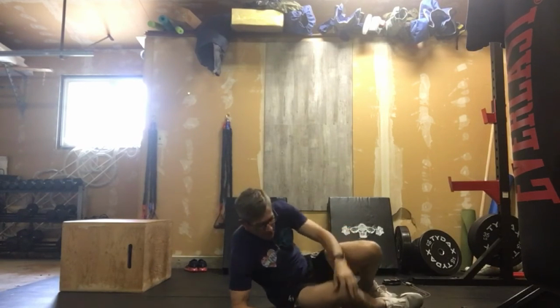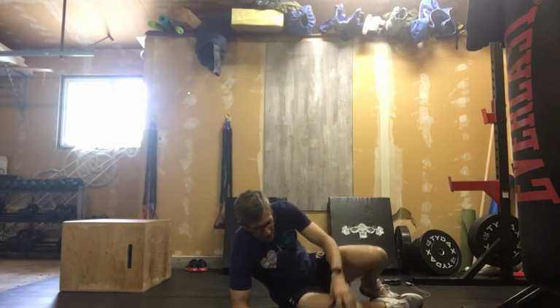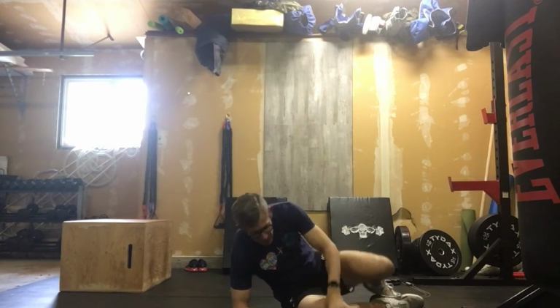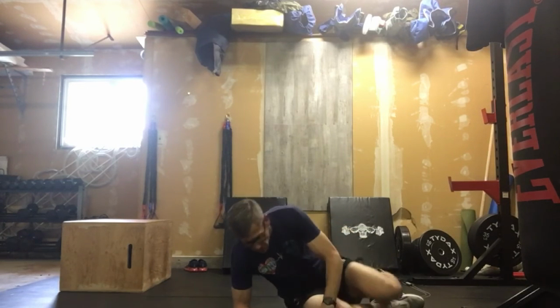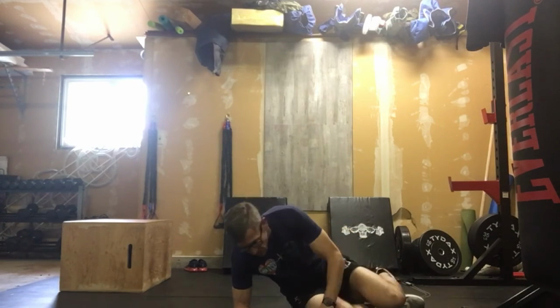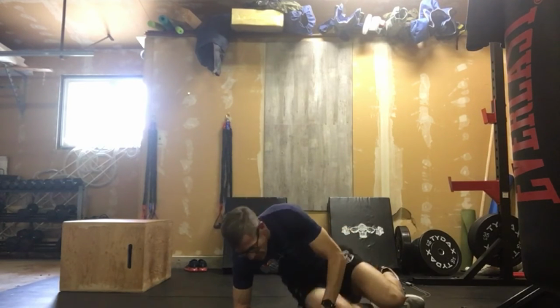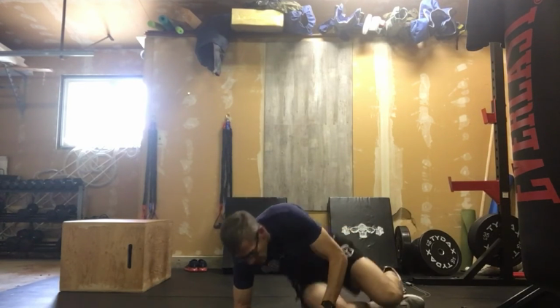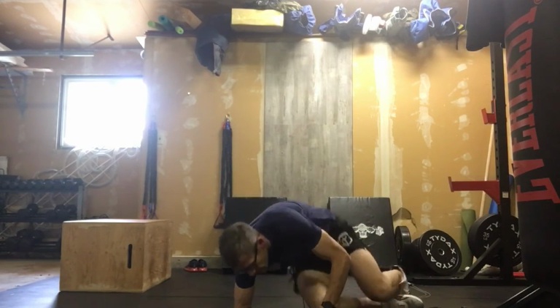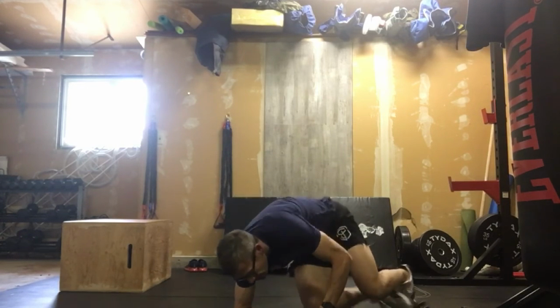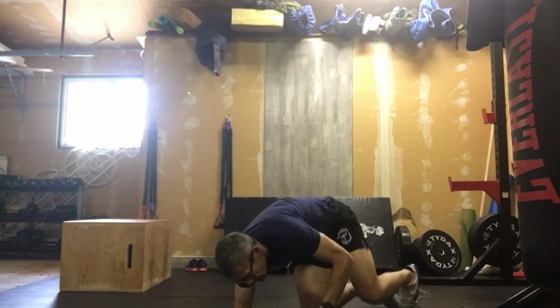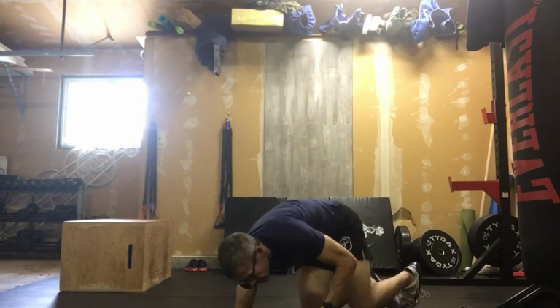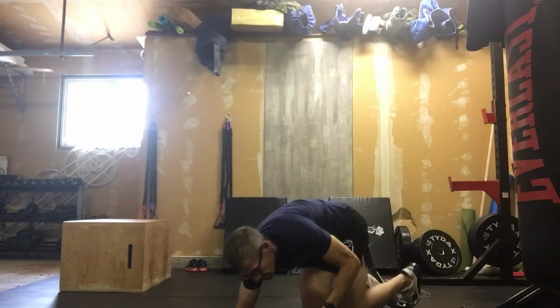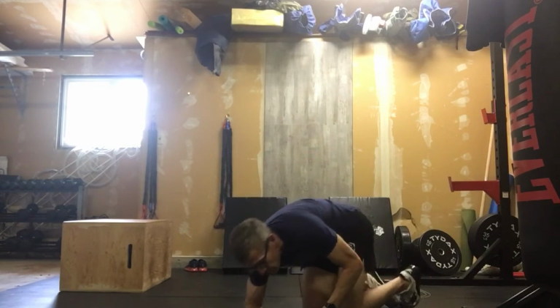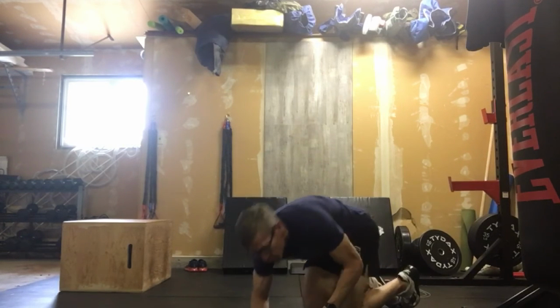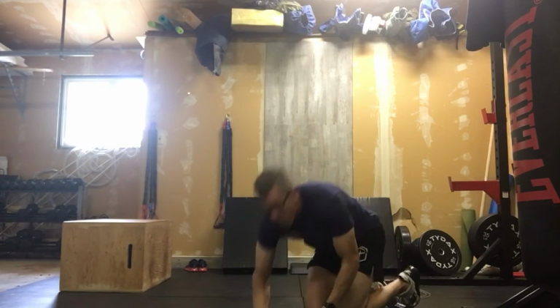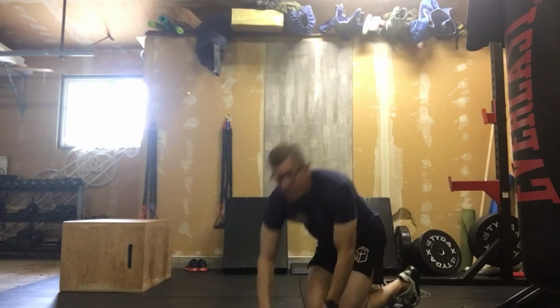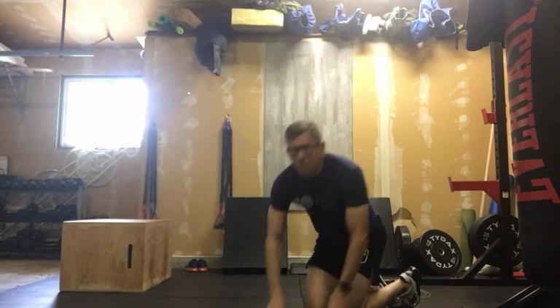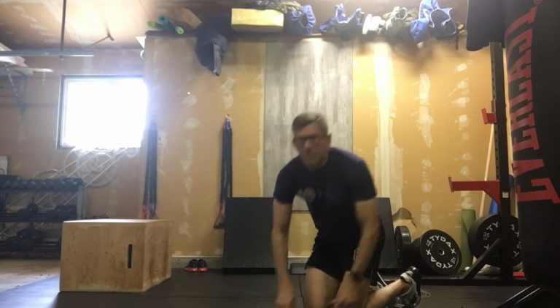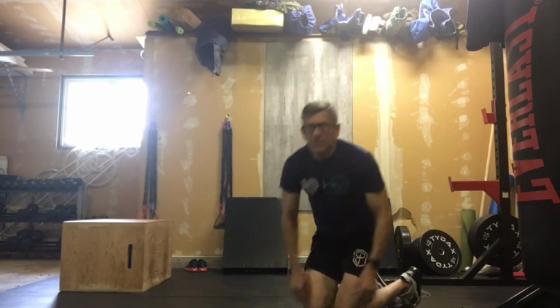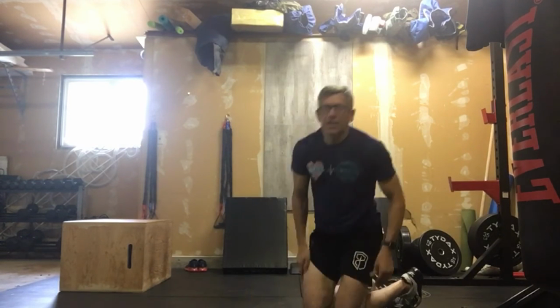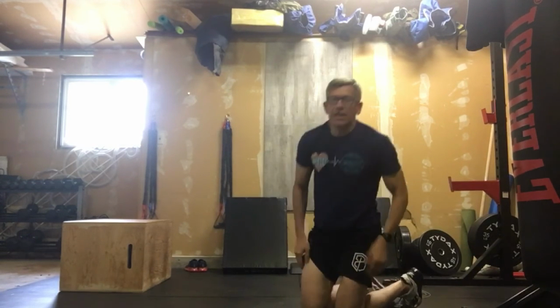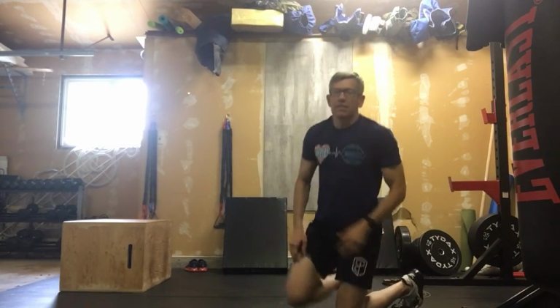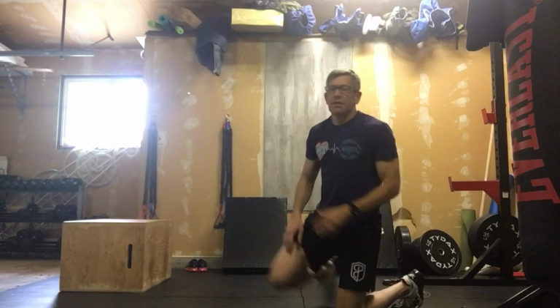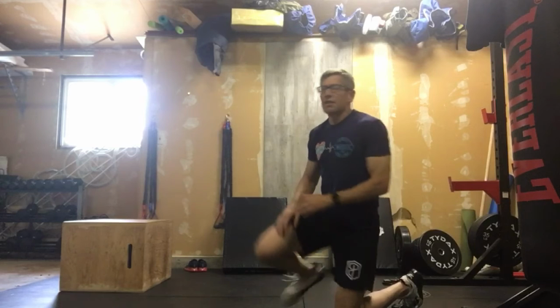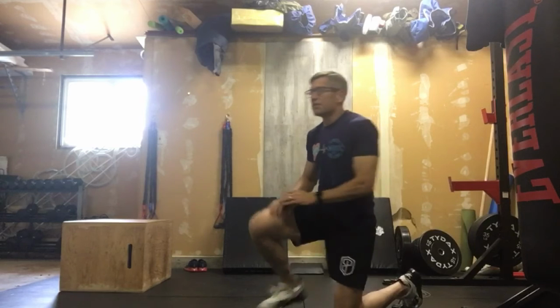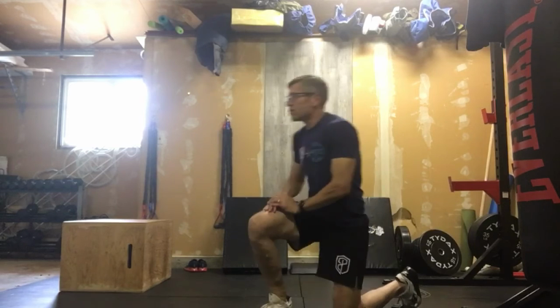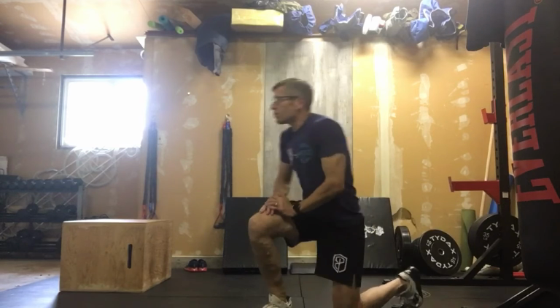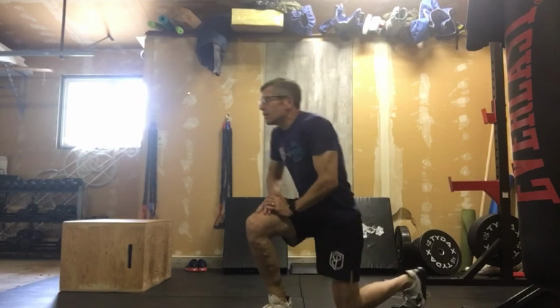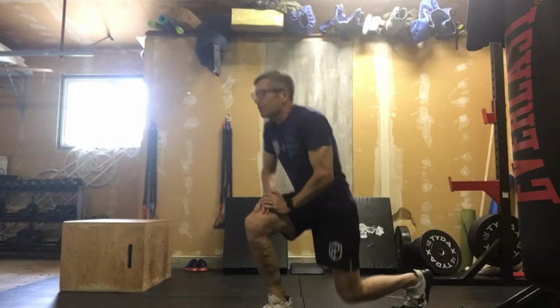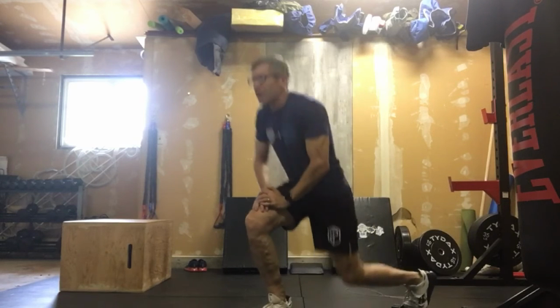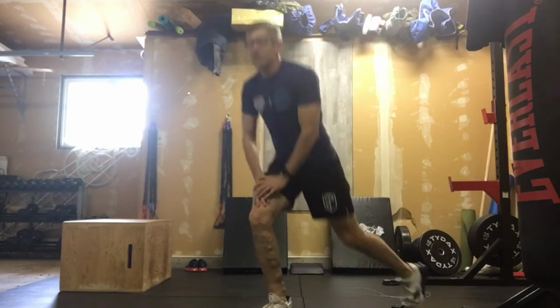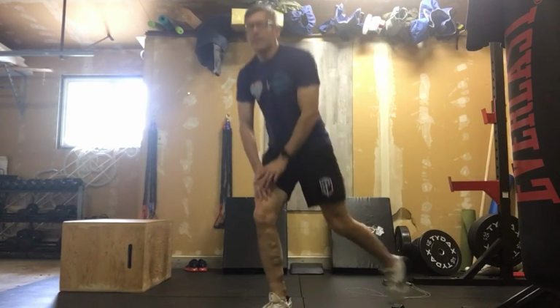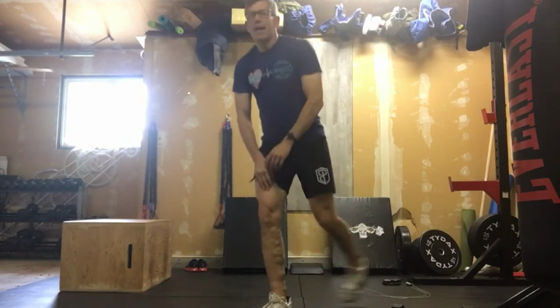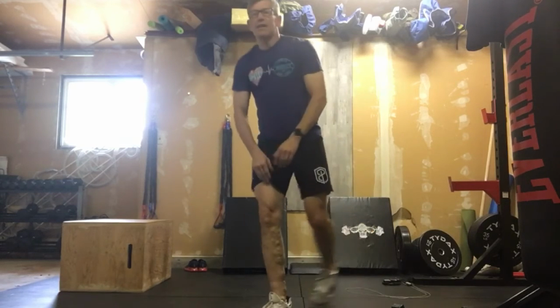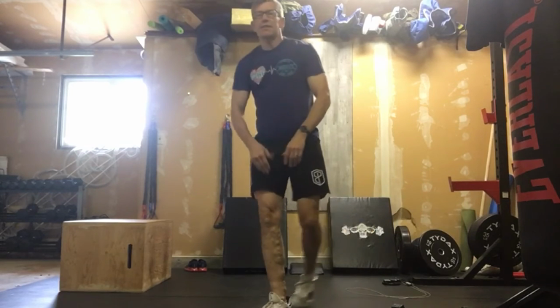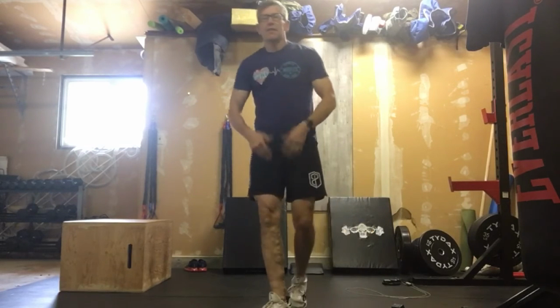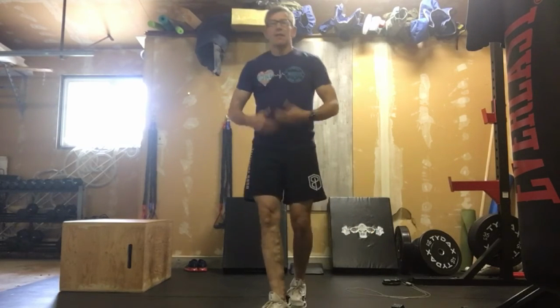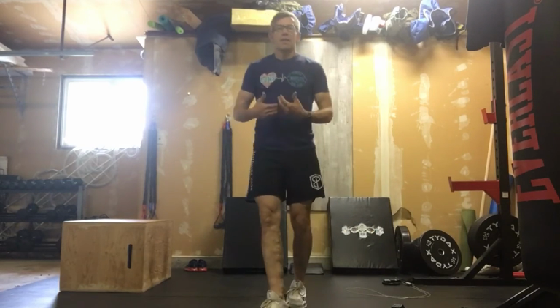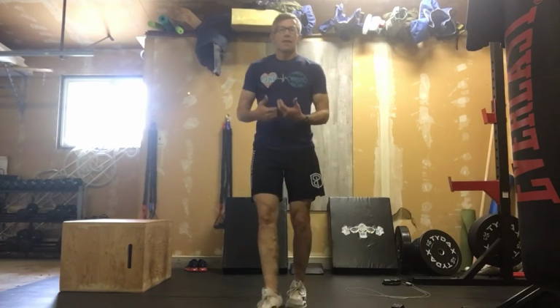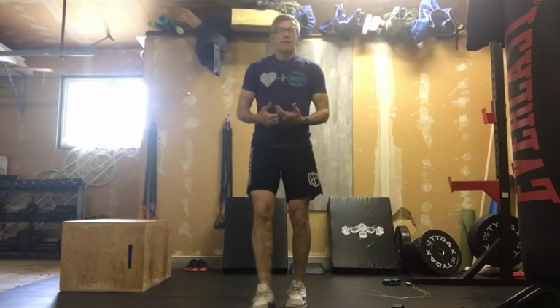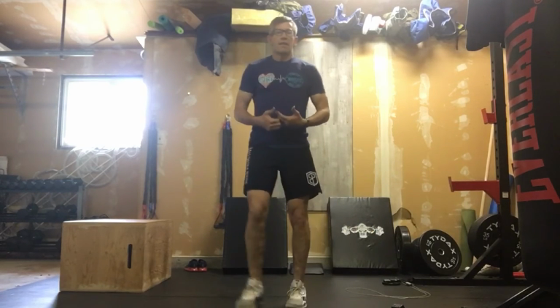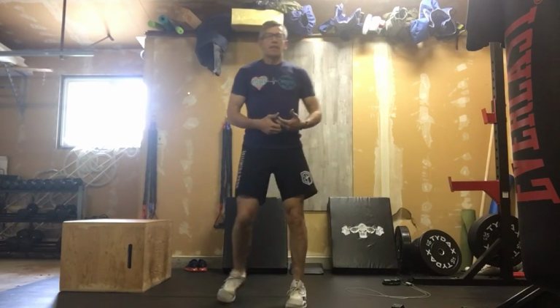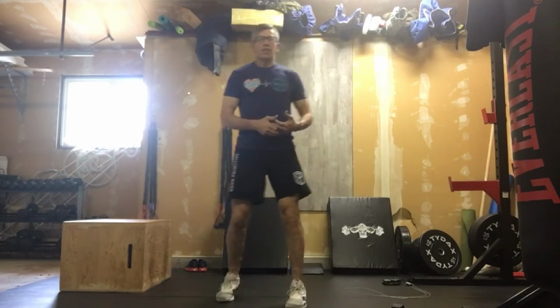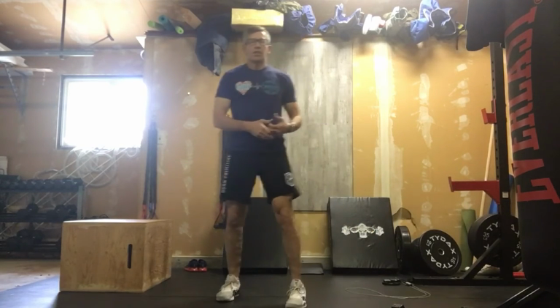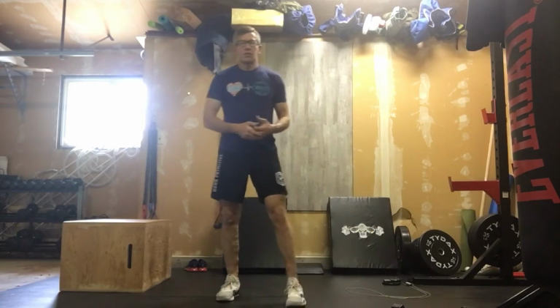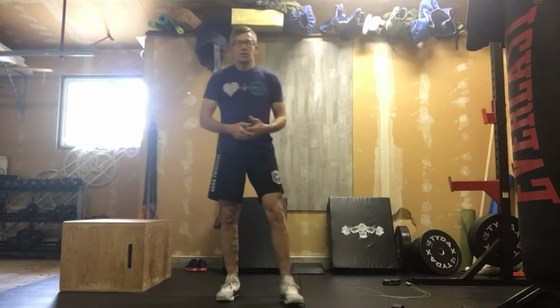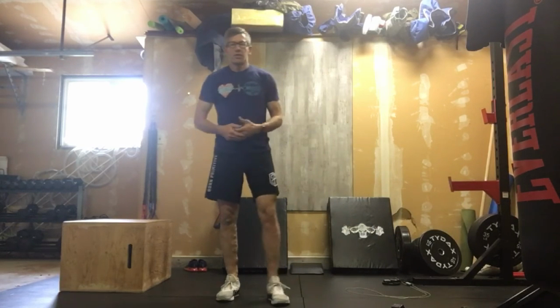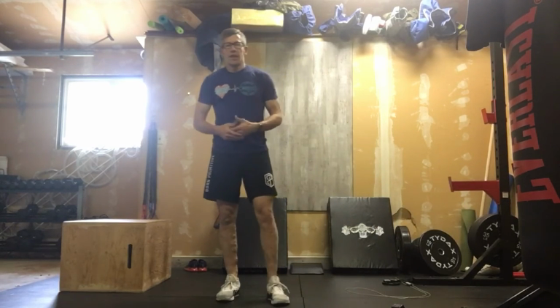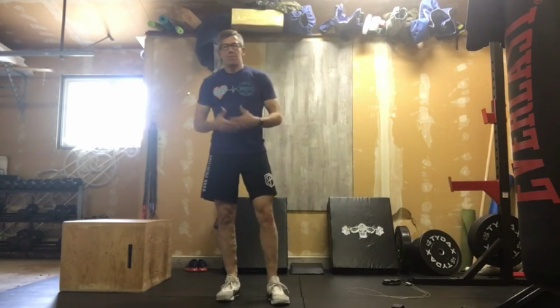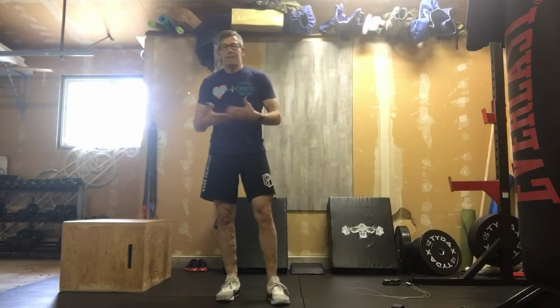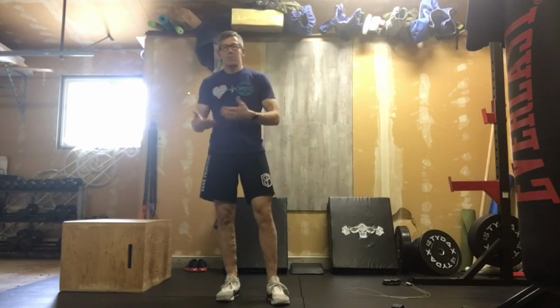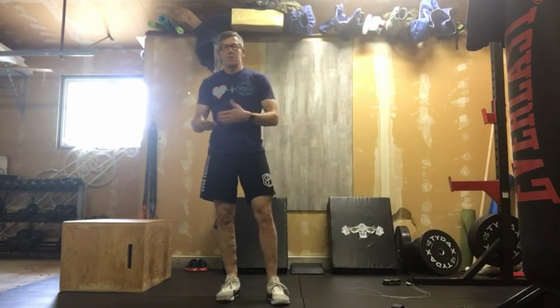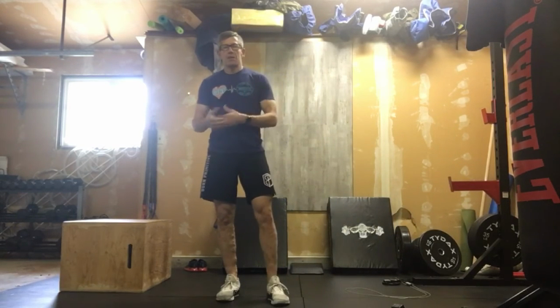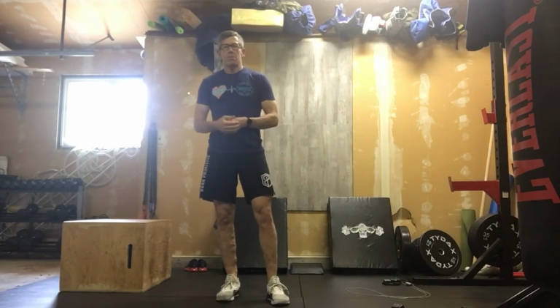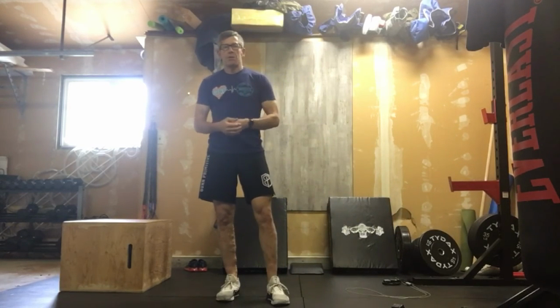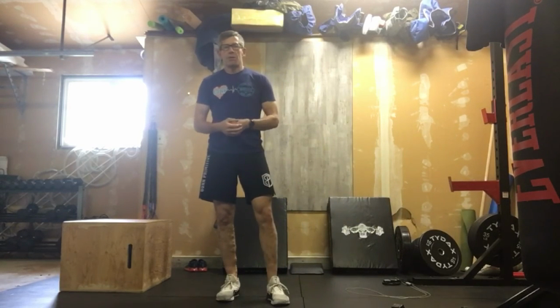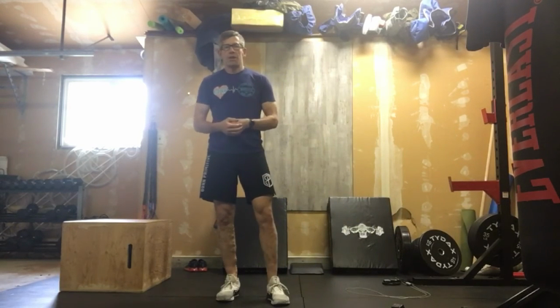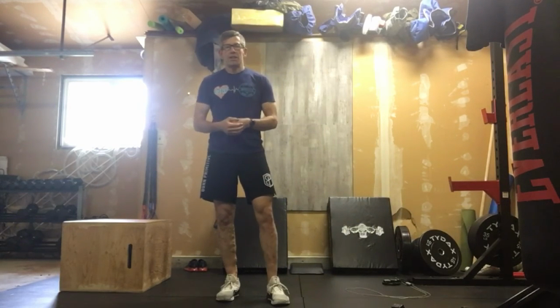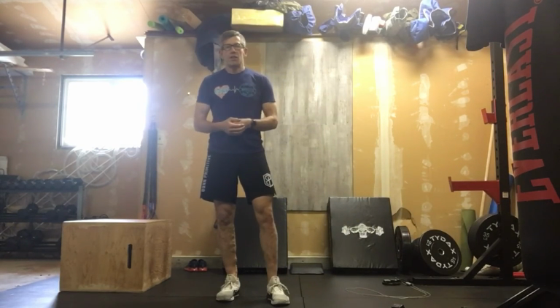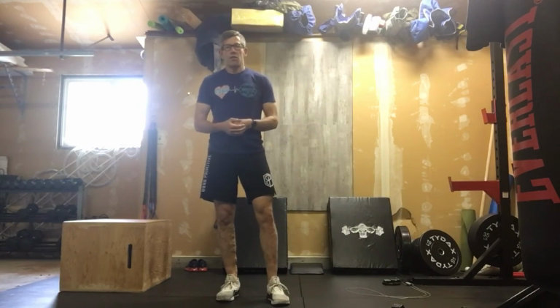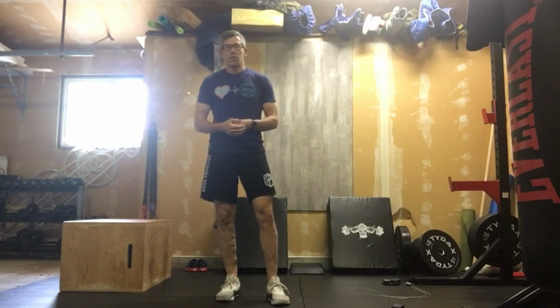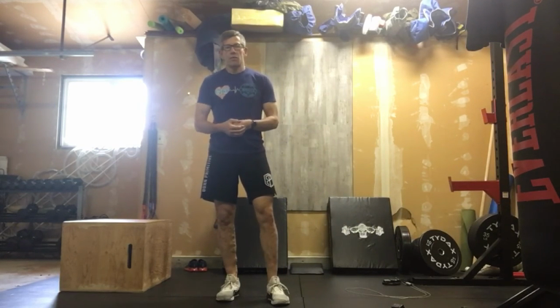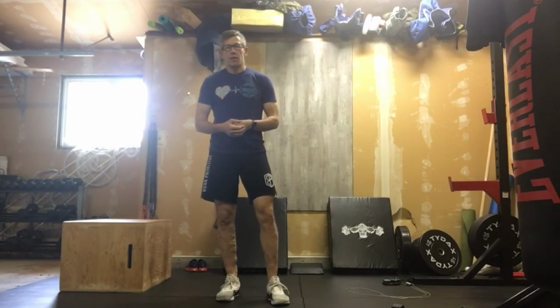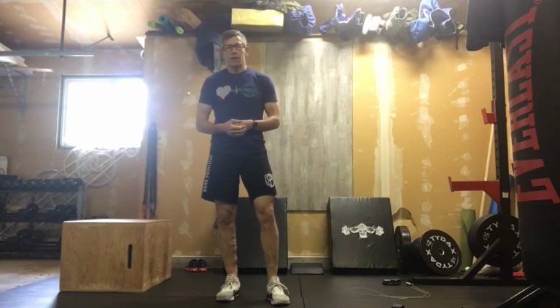So that's your glute bridges, and that's all your warm-up is today. It's three rounds of that. That will get you loosened up, limbered up, and ready to go for the workout.